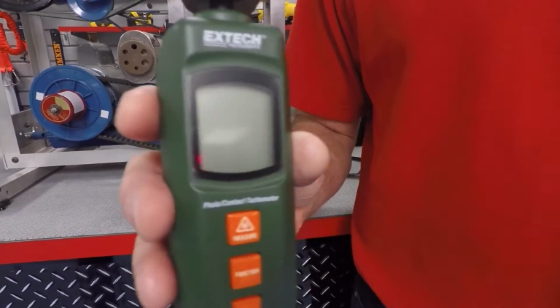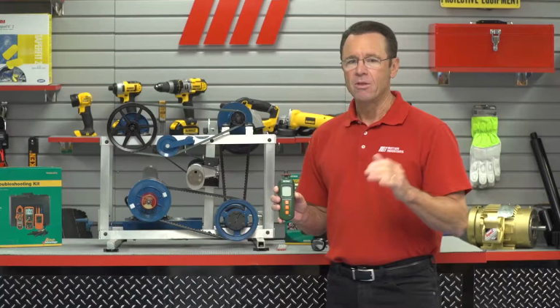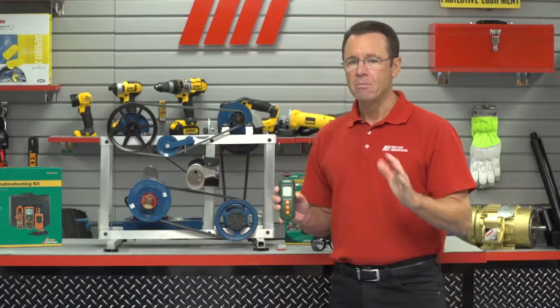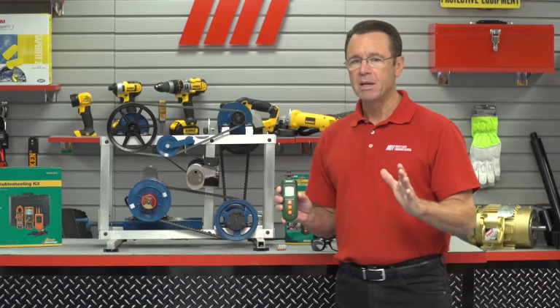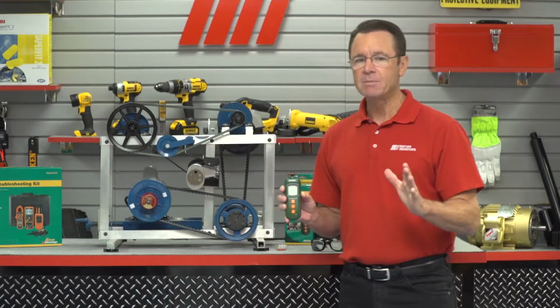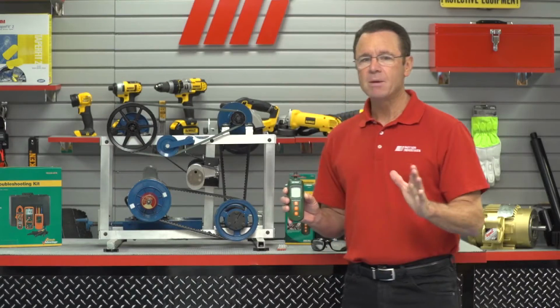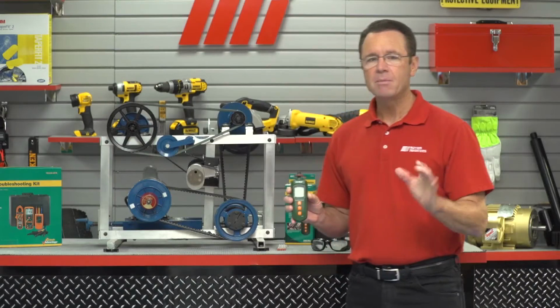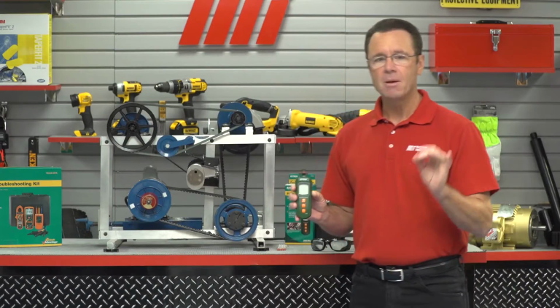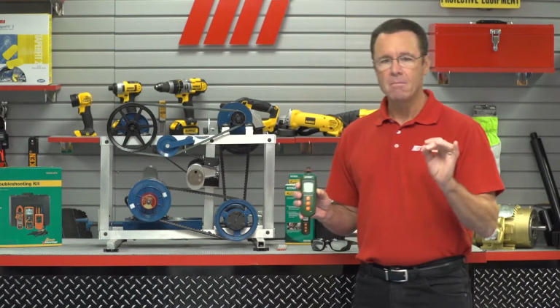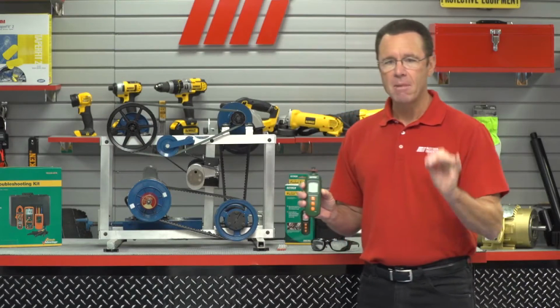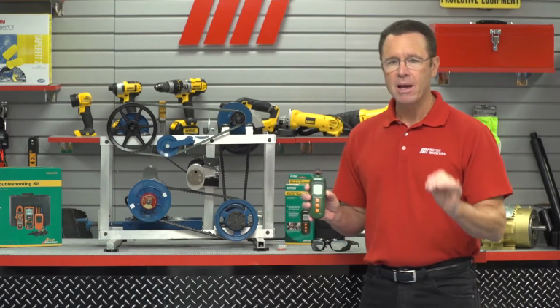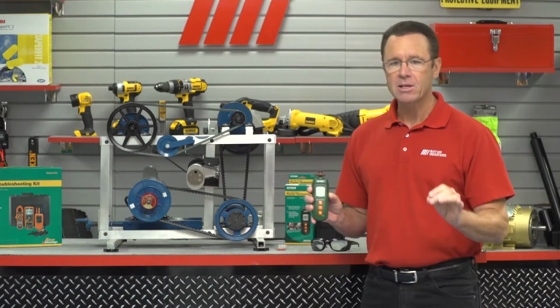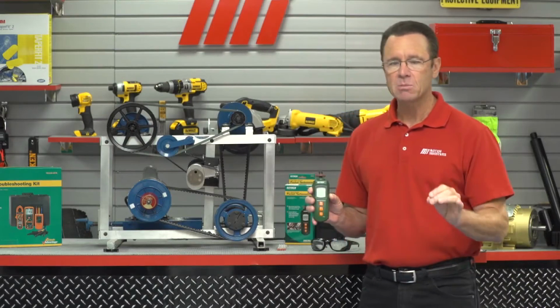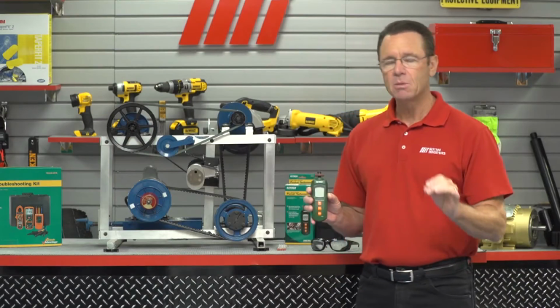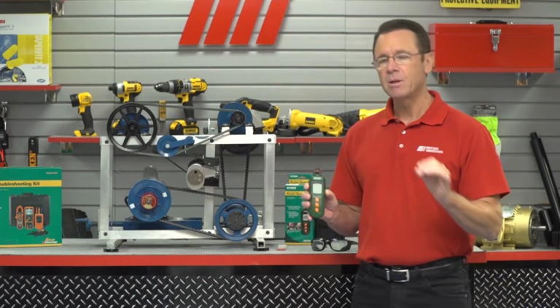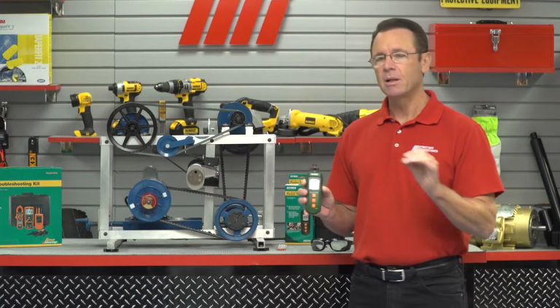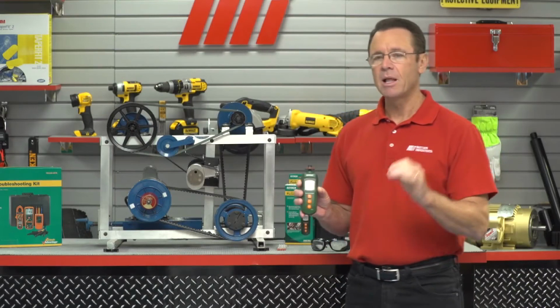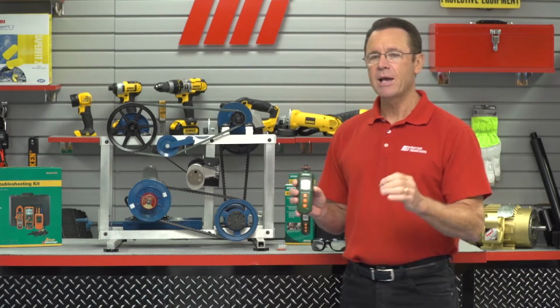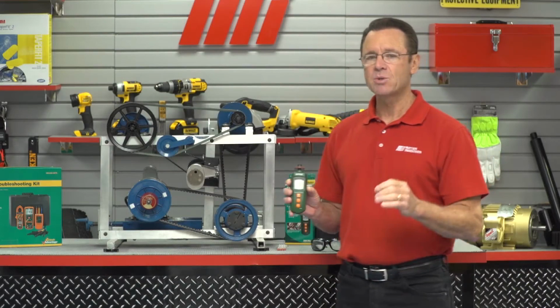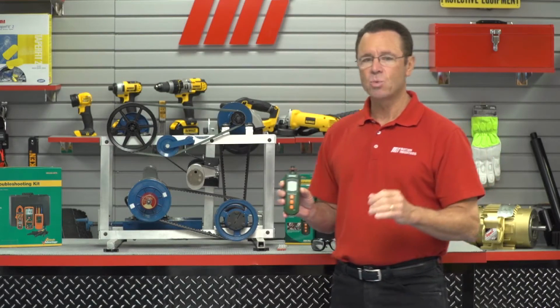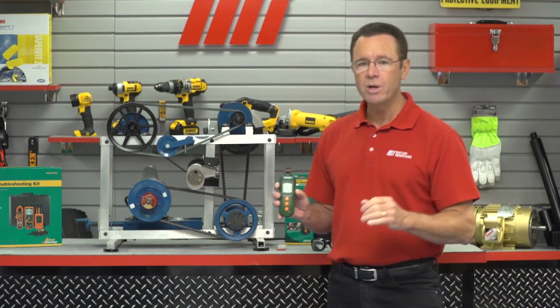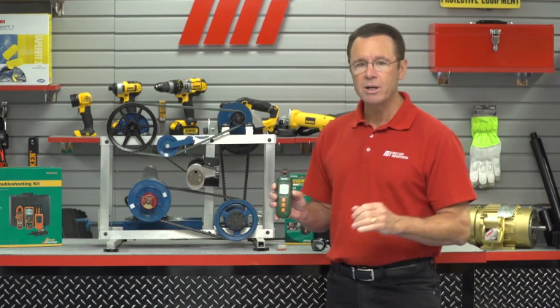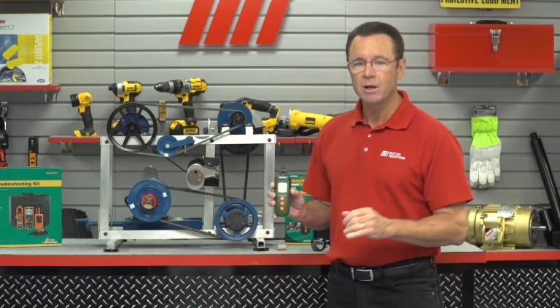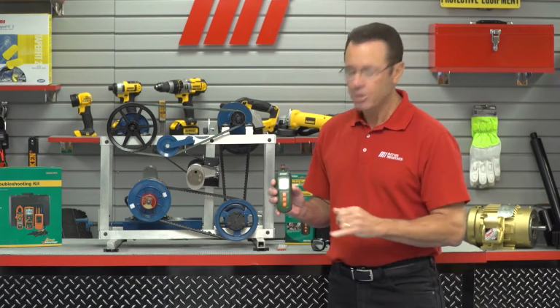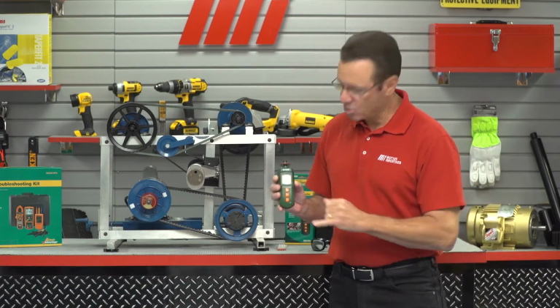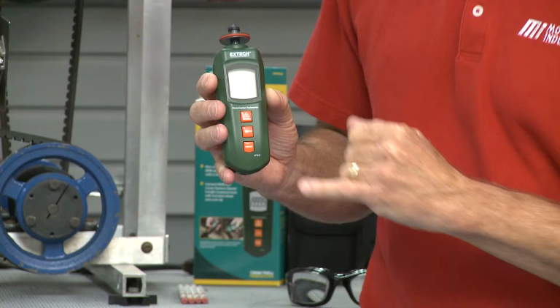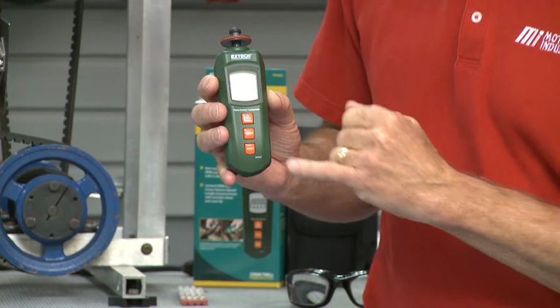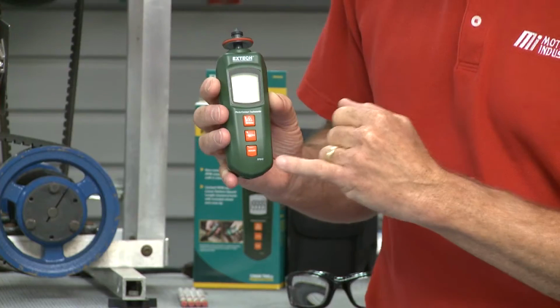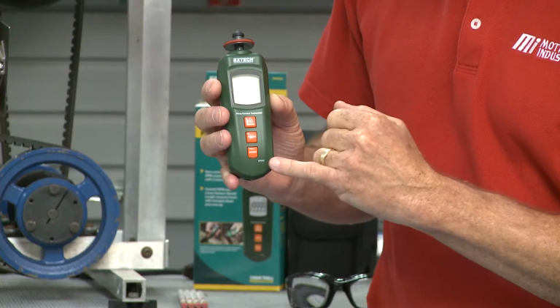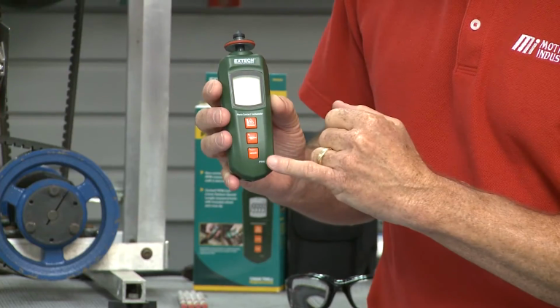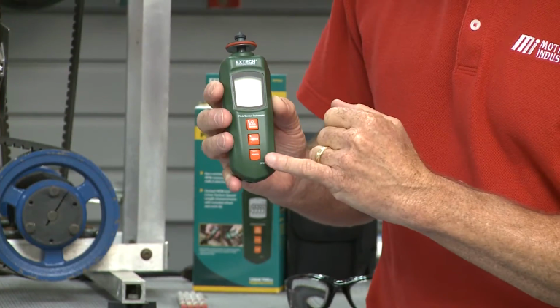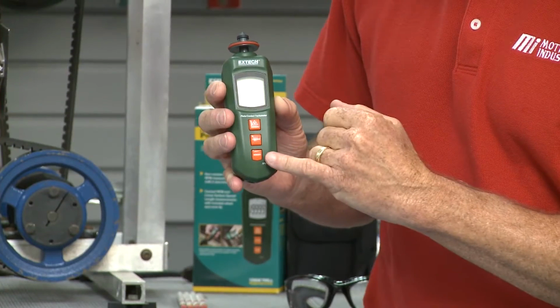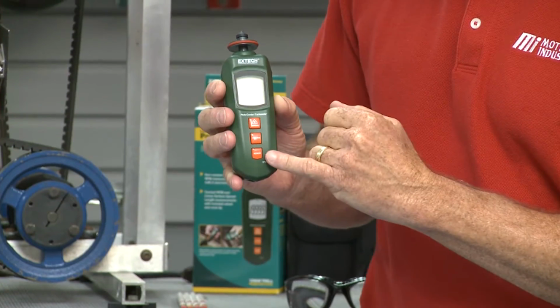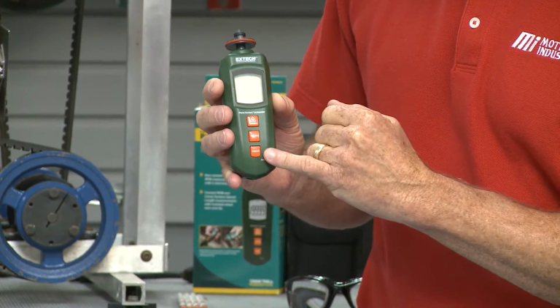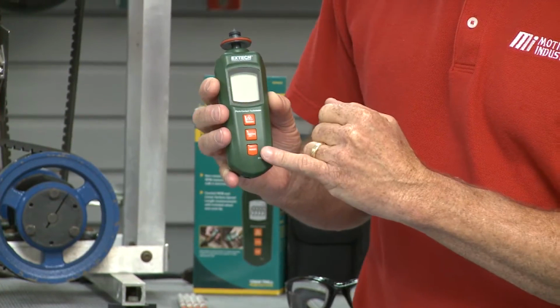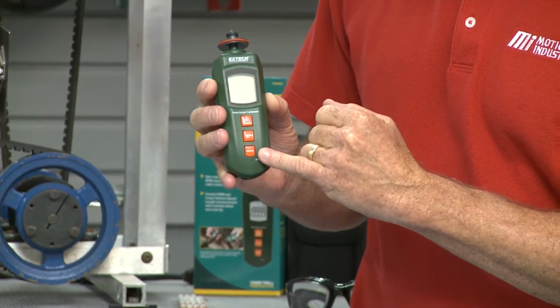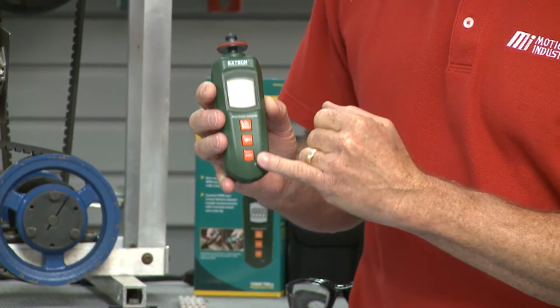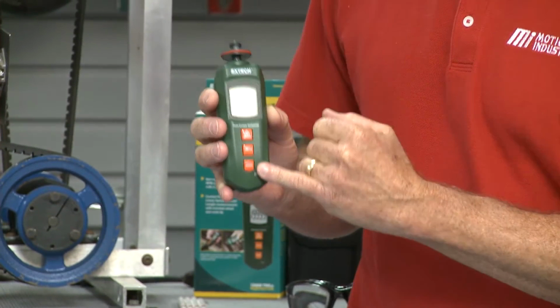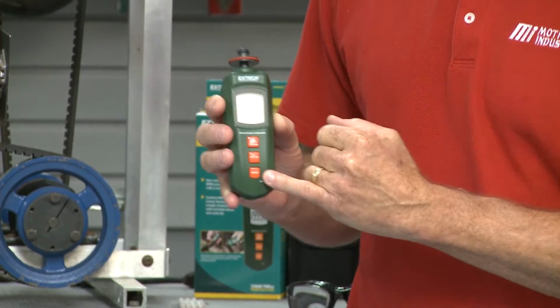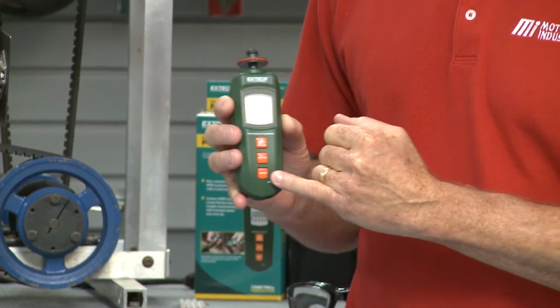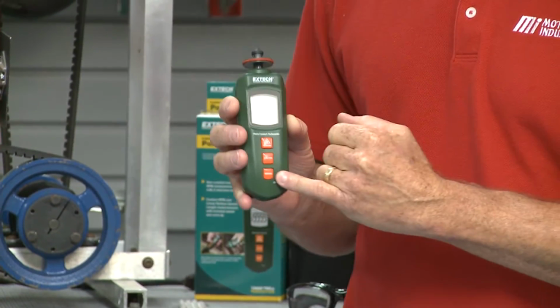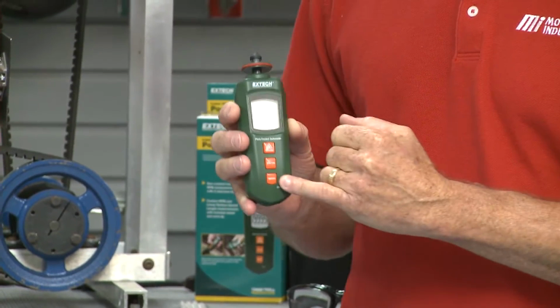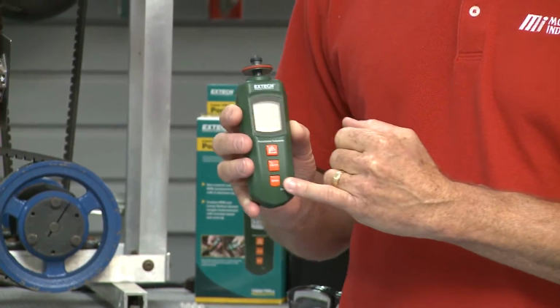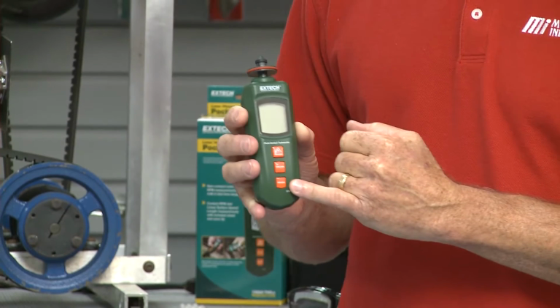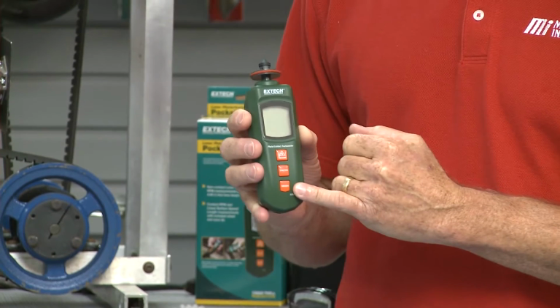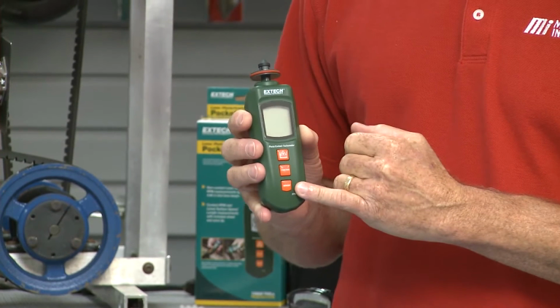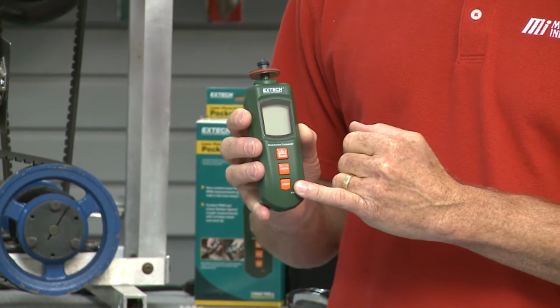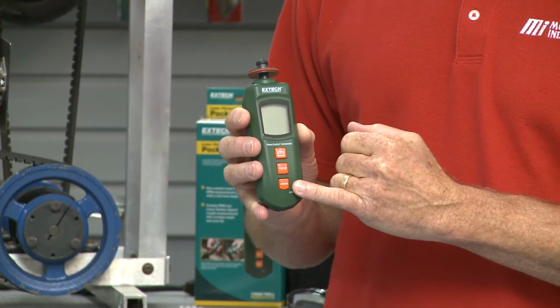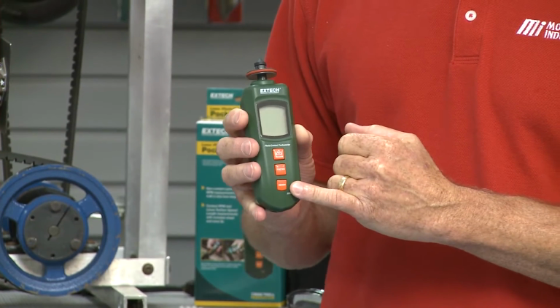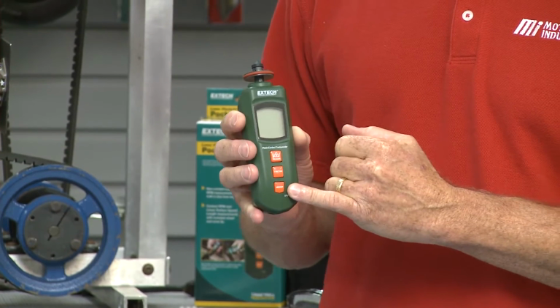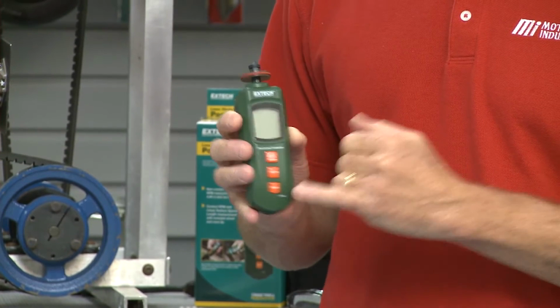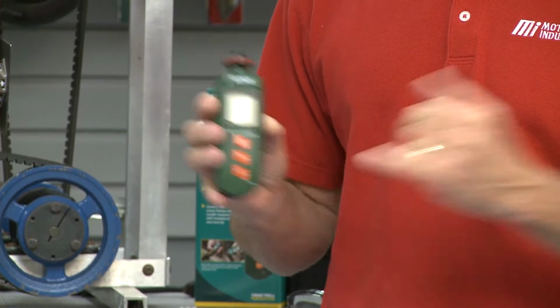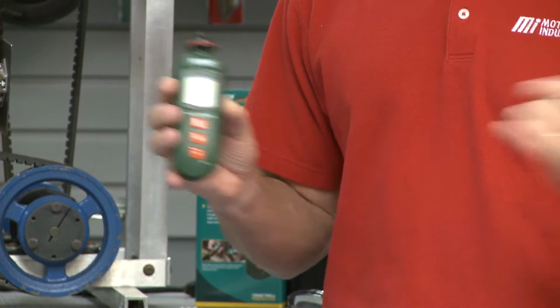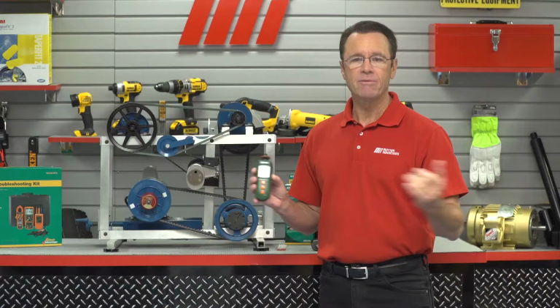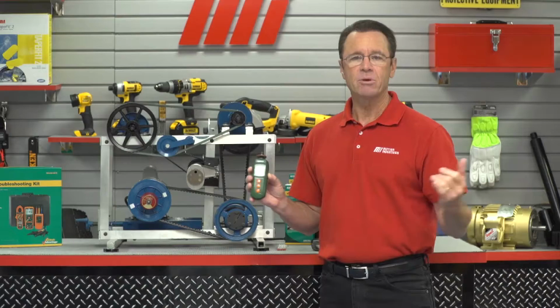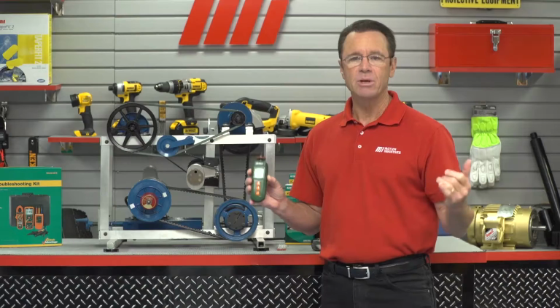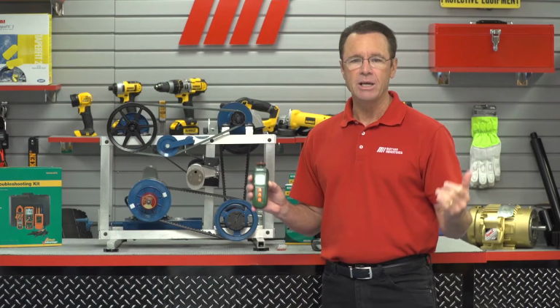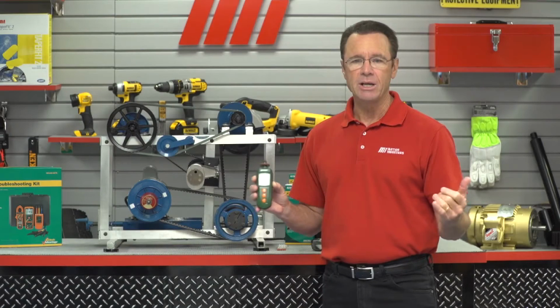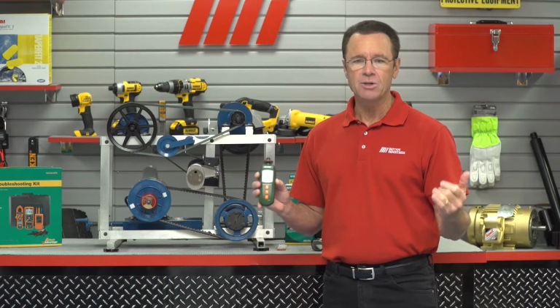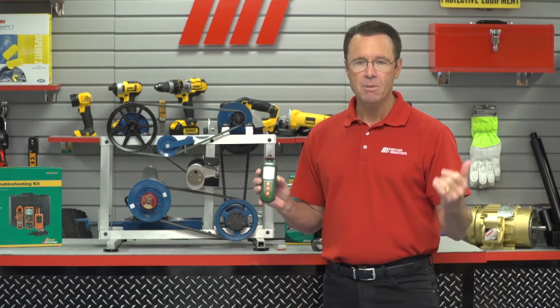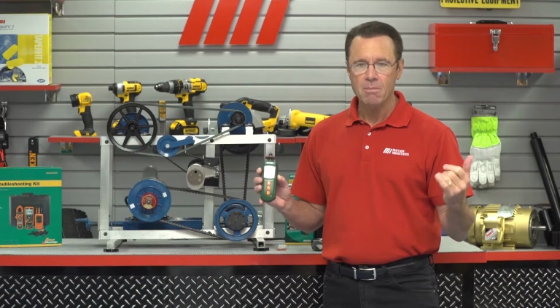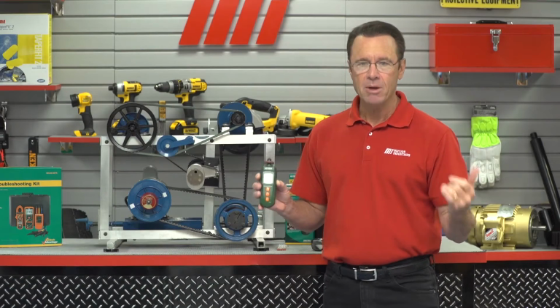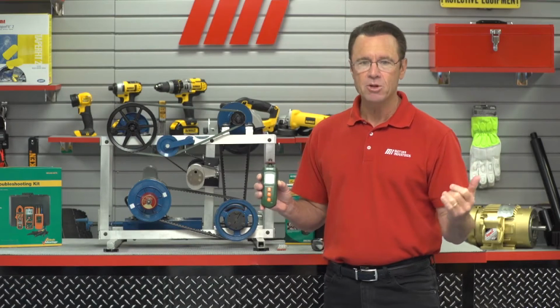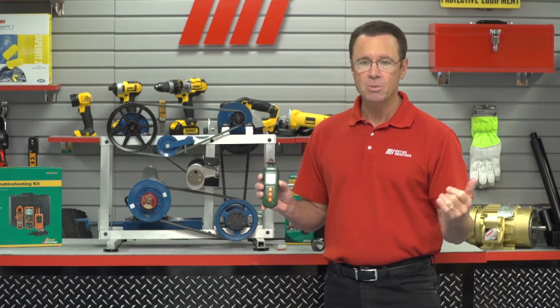The minimum, maximum, and last reading are stored in memory. There's your memory button right there after each measurement.